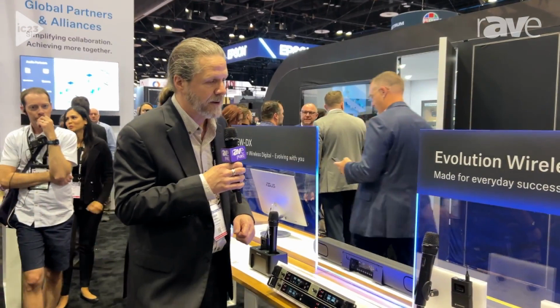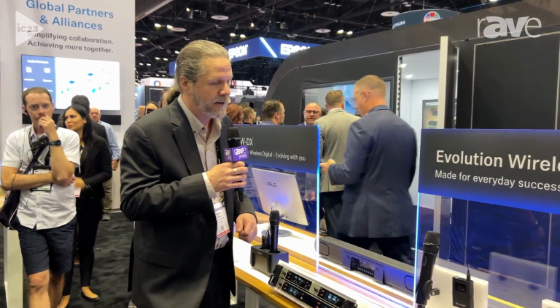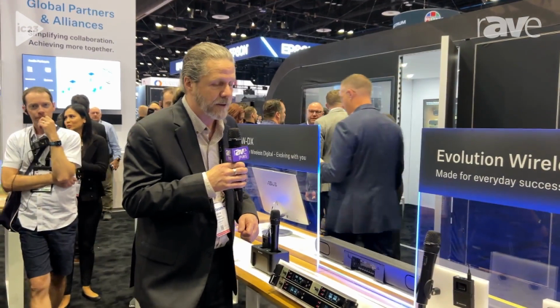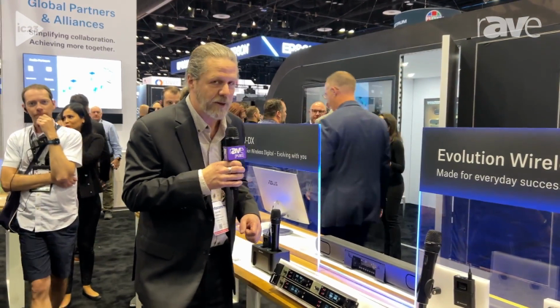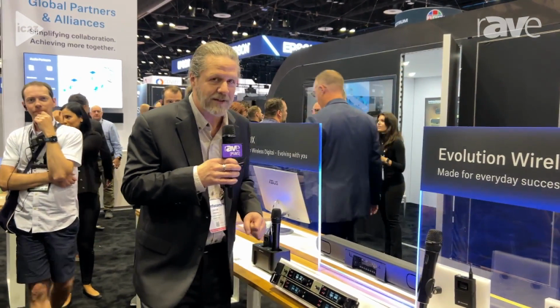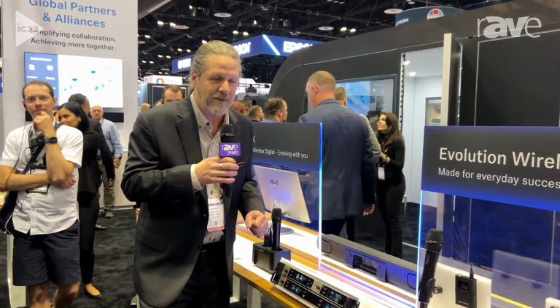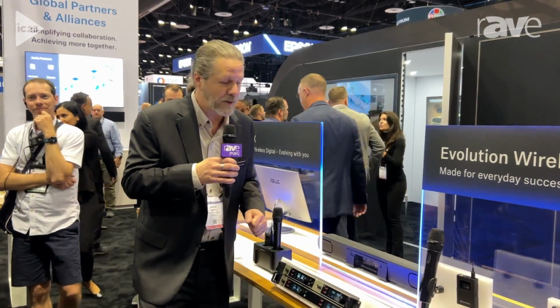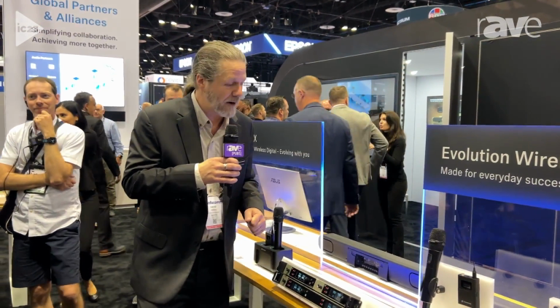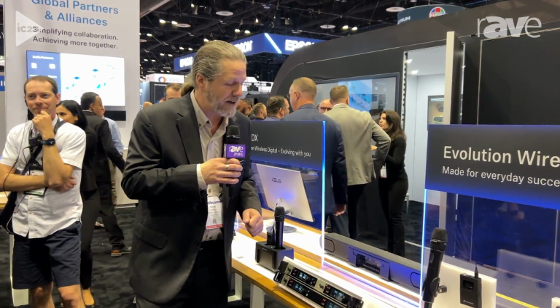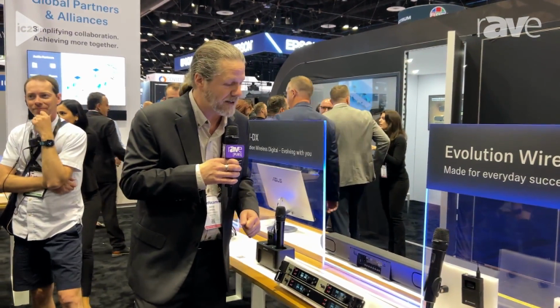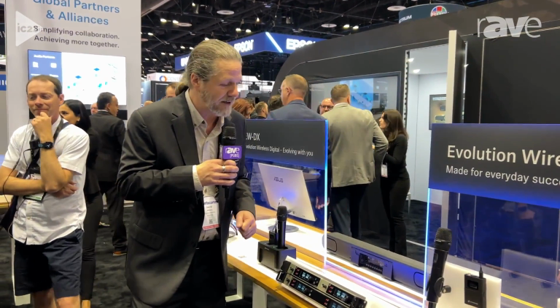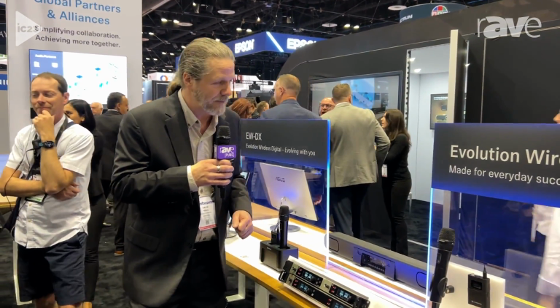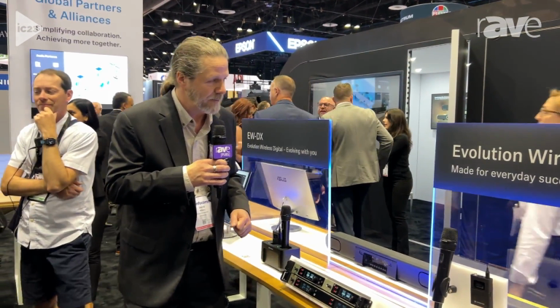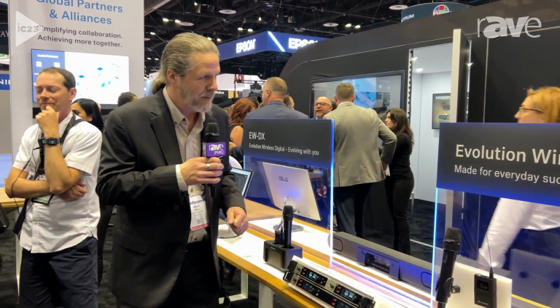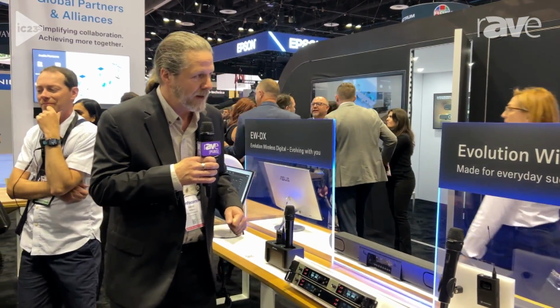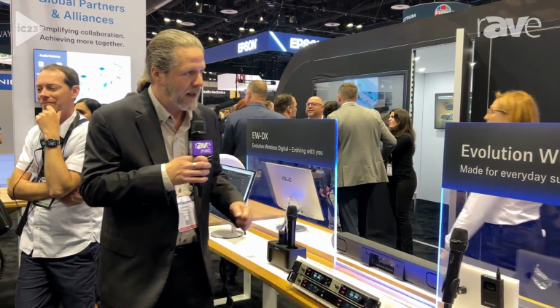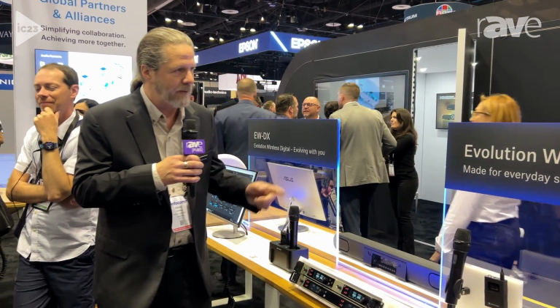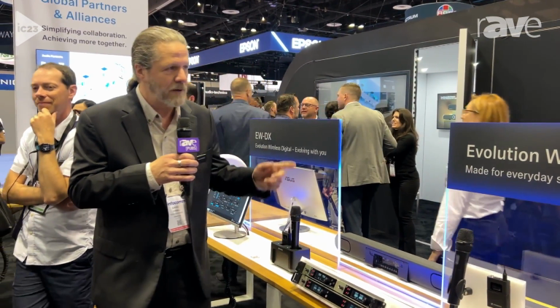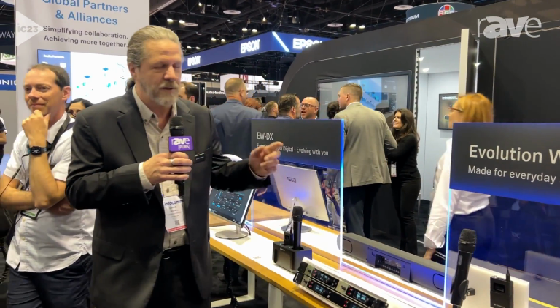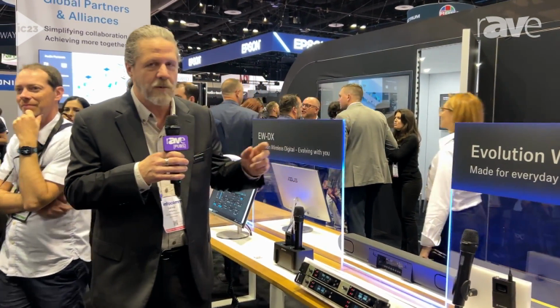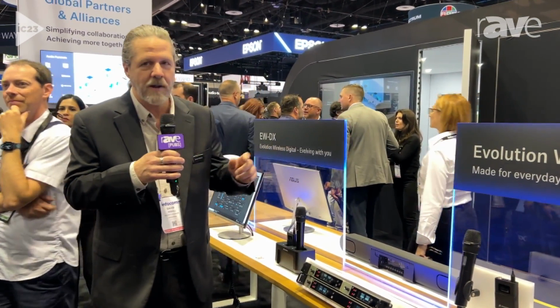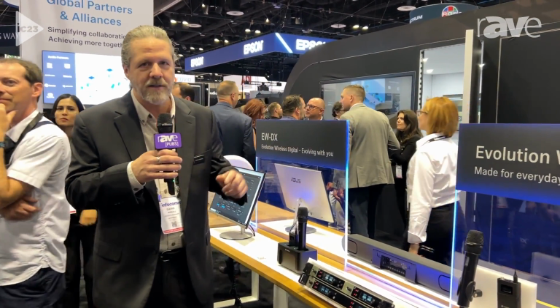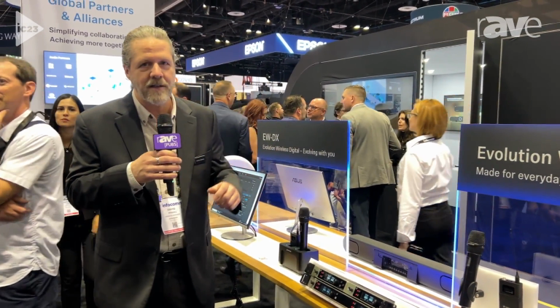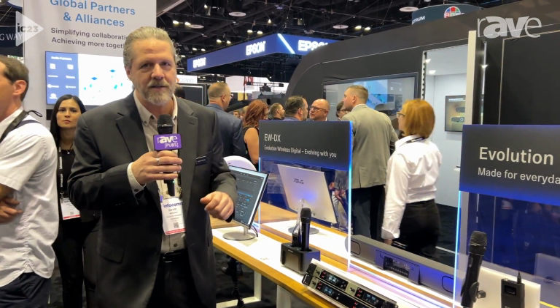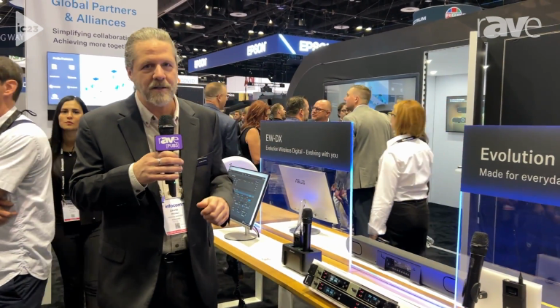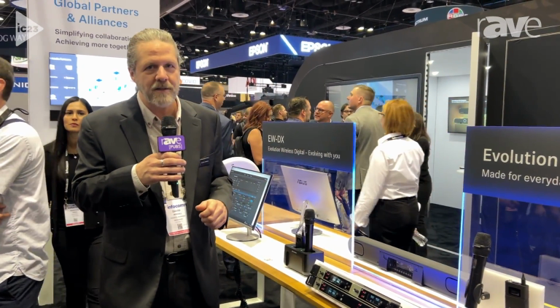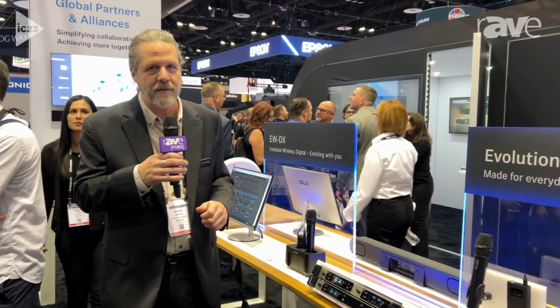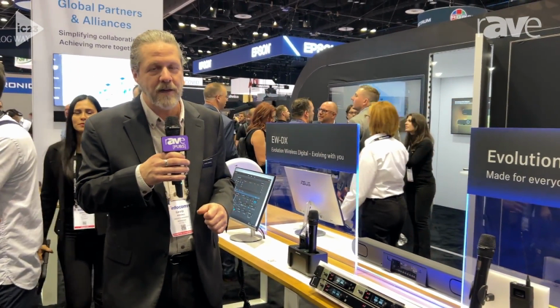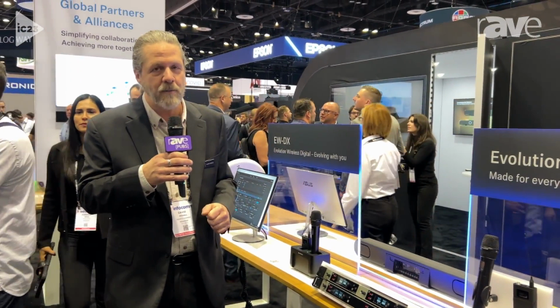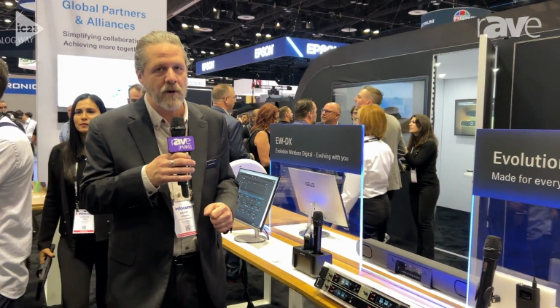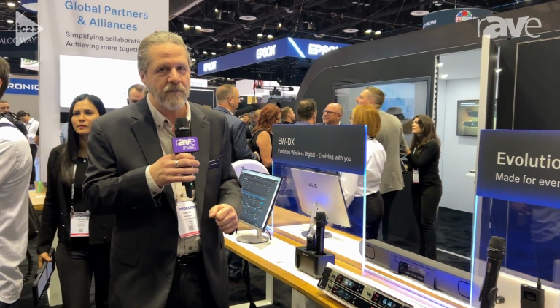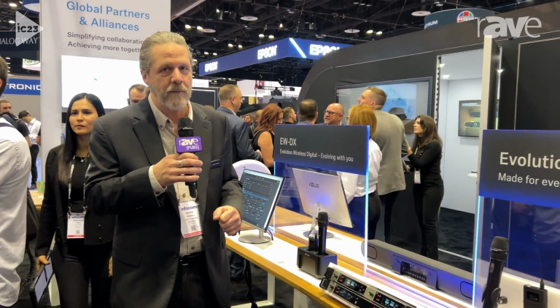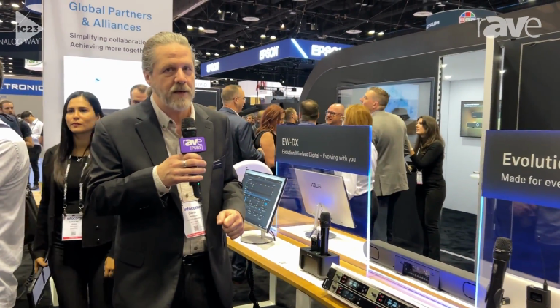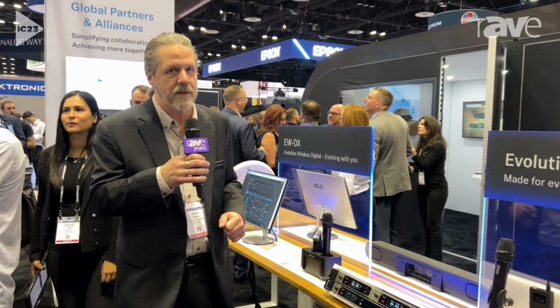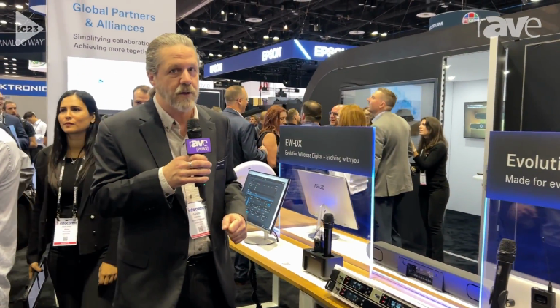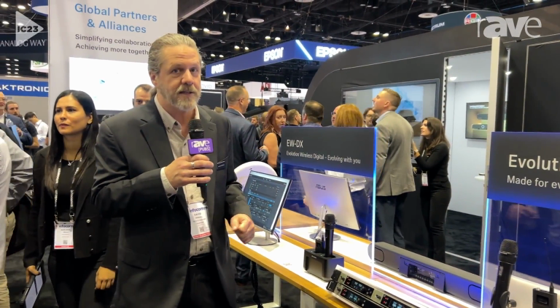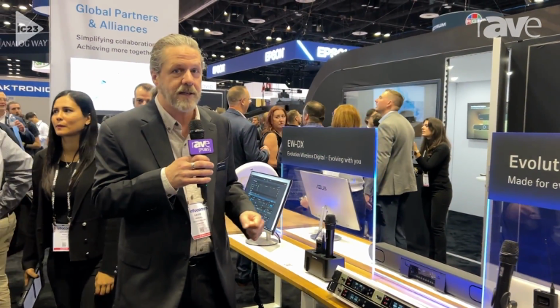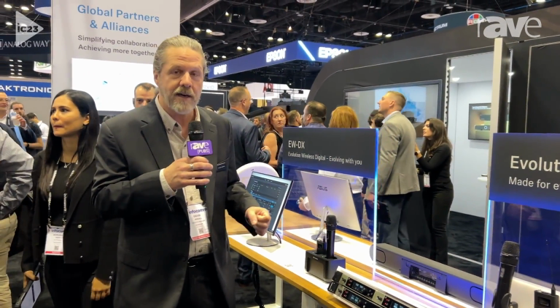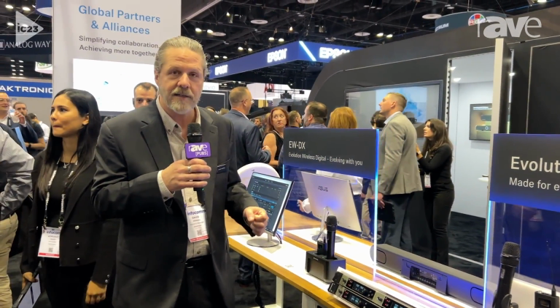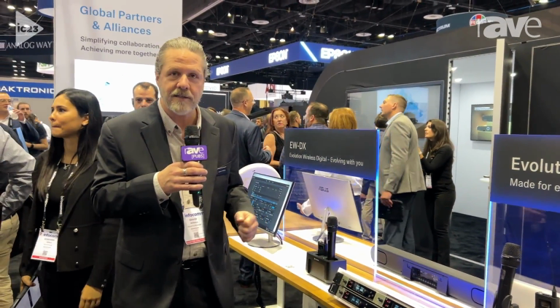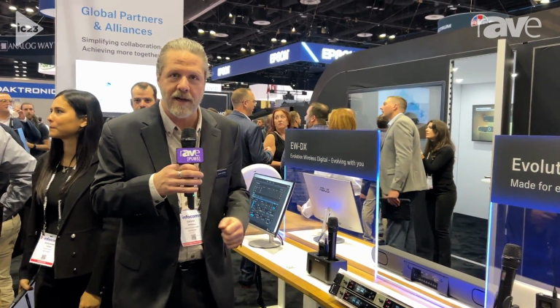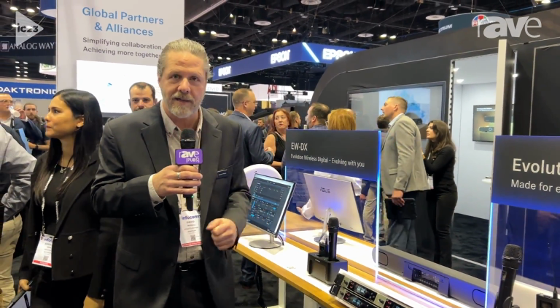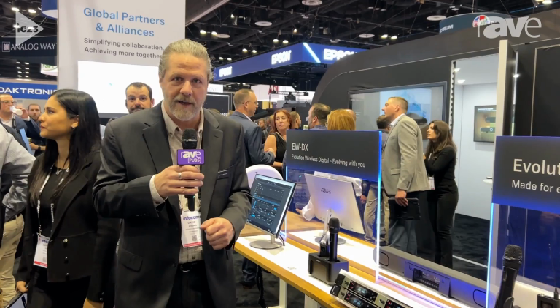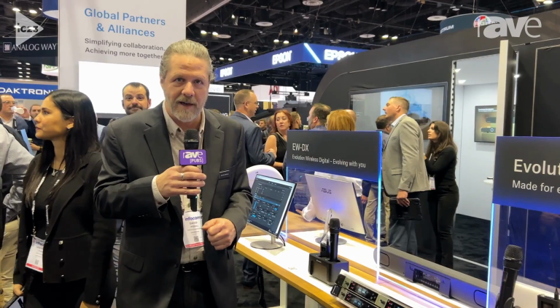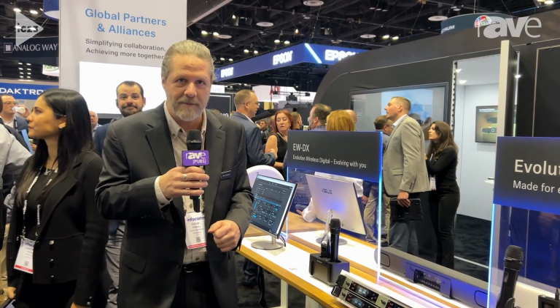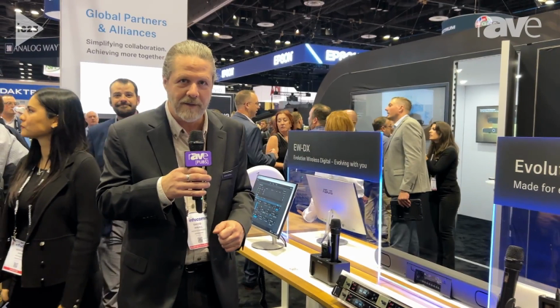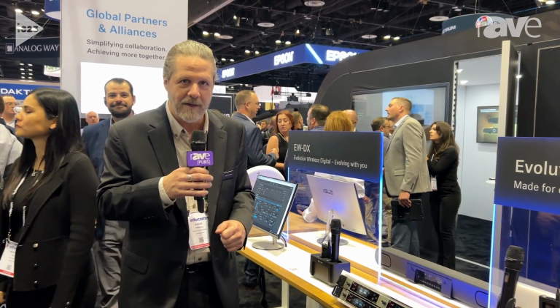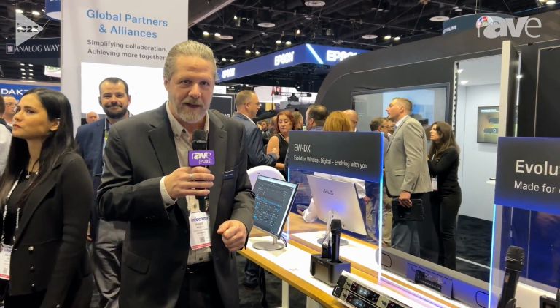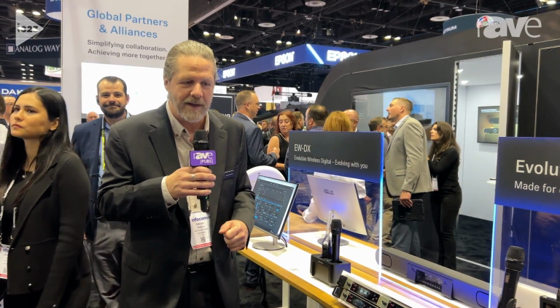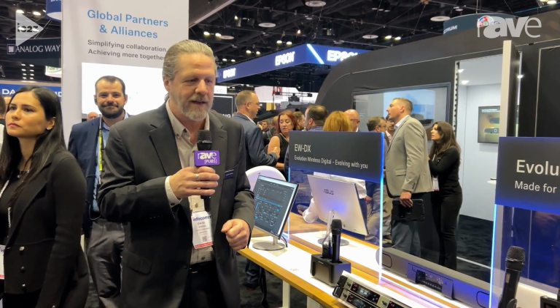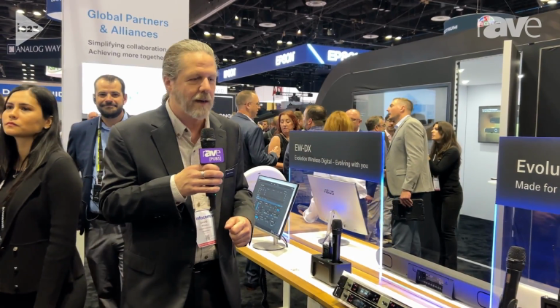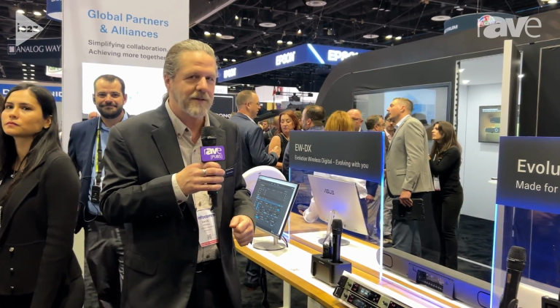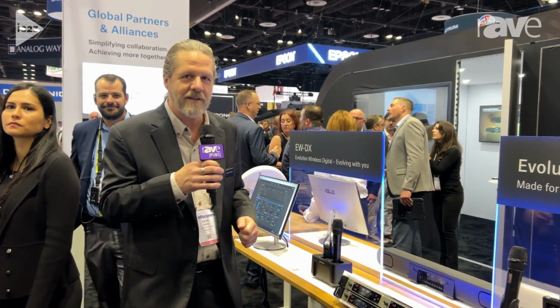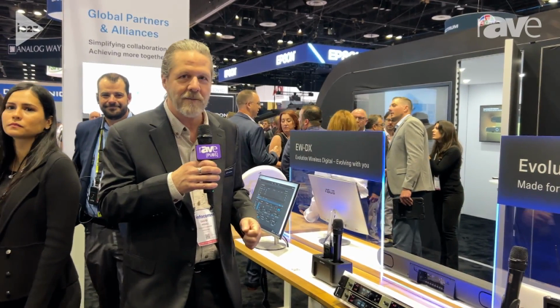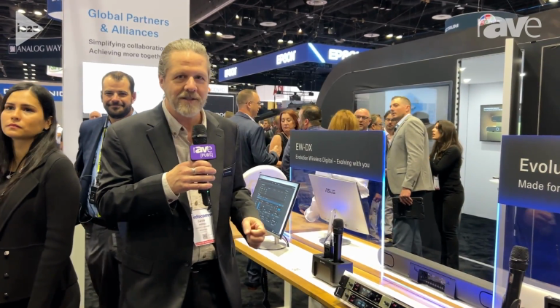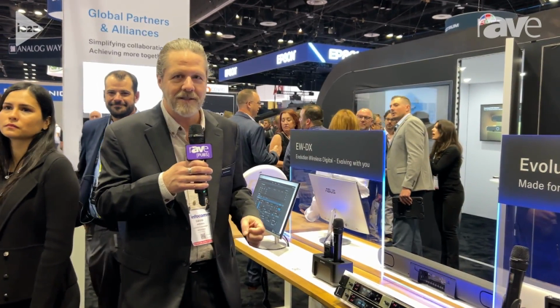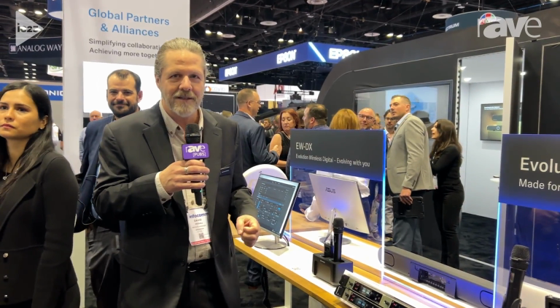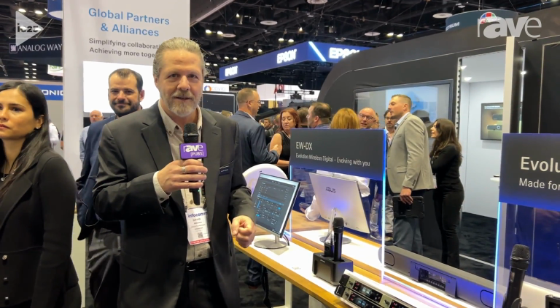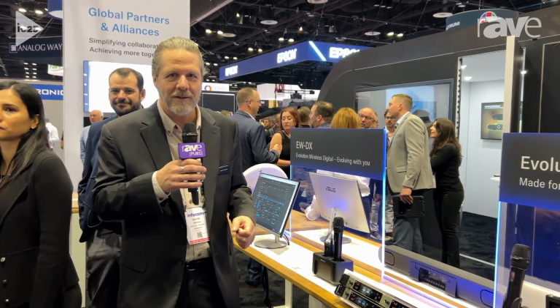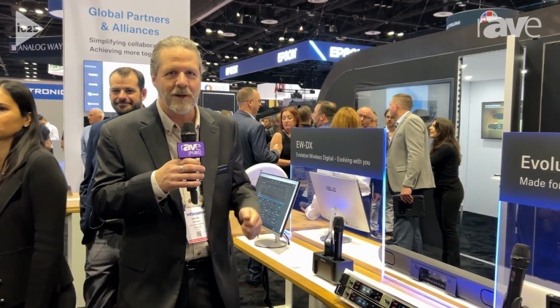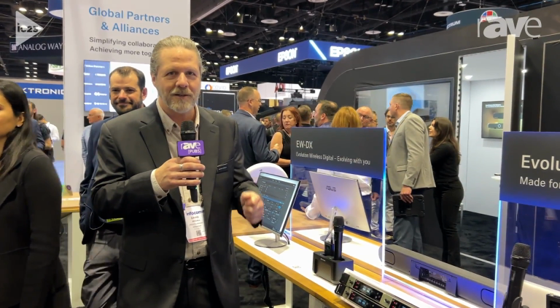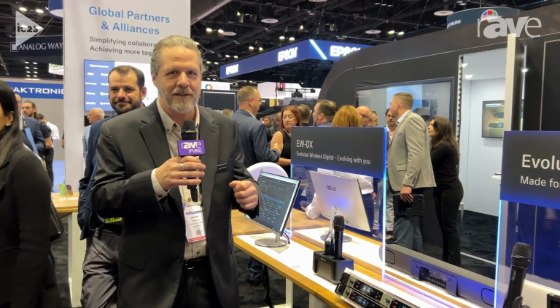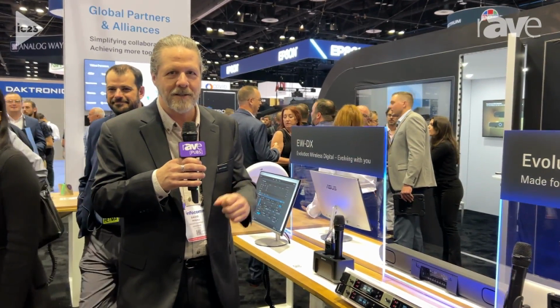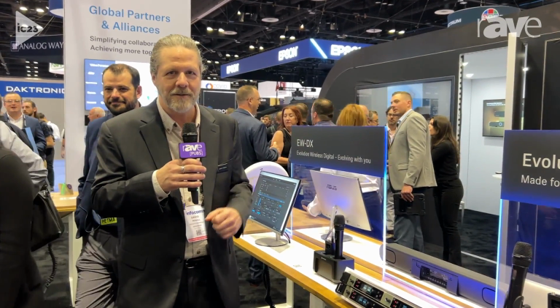Thanks for joining us here for the Evolution Wireless Digital family. The two-channel is available now and we'll have Dante later on this year. If you need more information go to Sennheiser.com. Again, I'm Dave Missel — I'll talk to you soon.